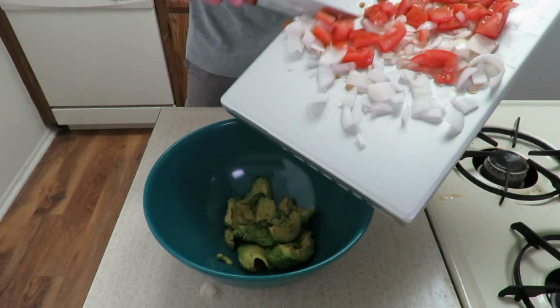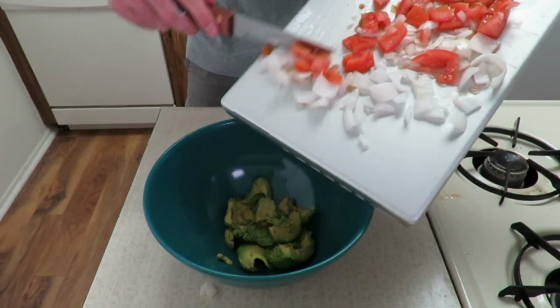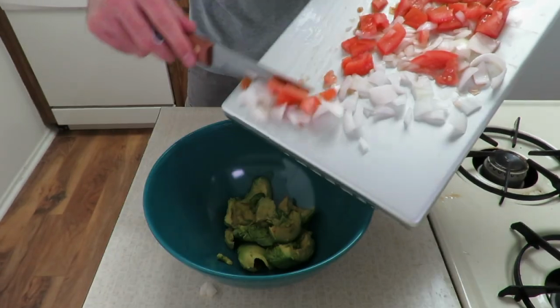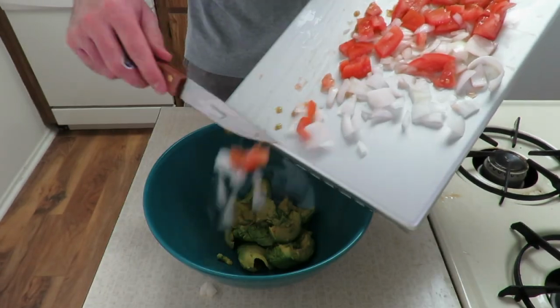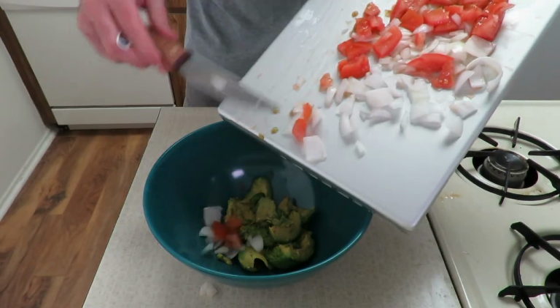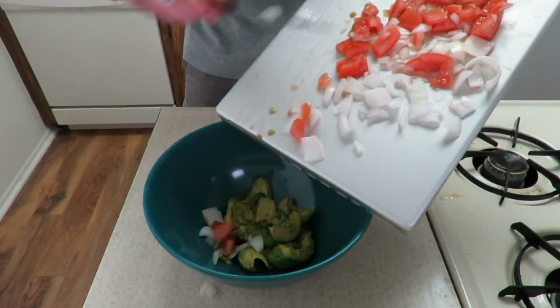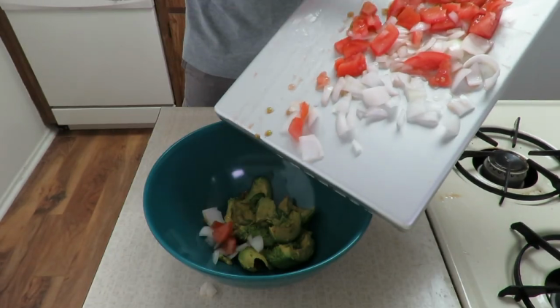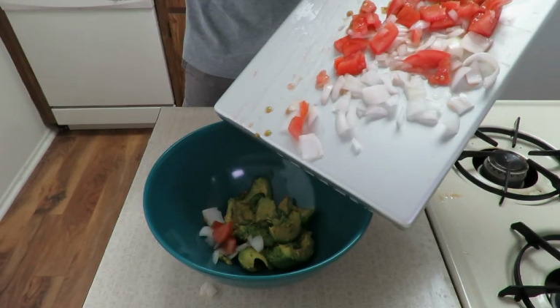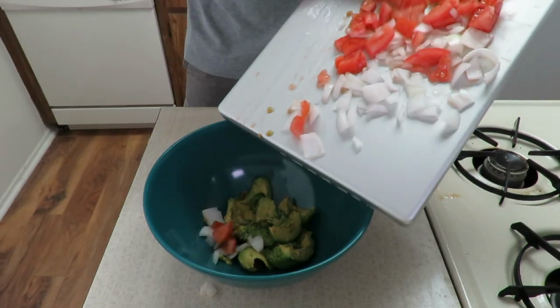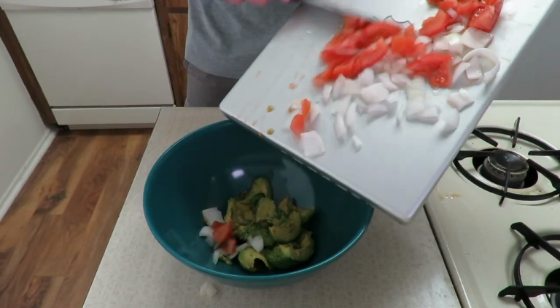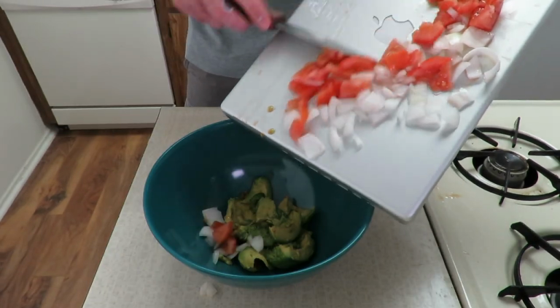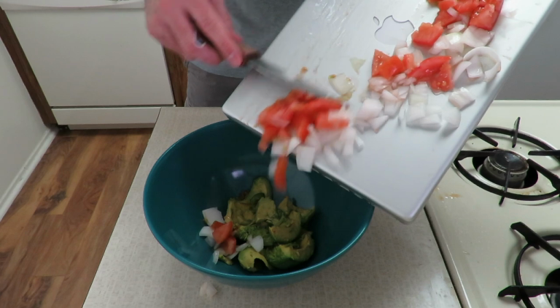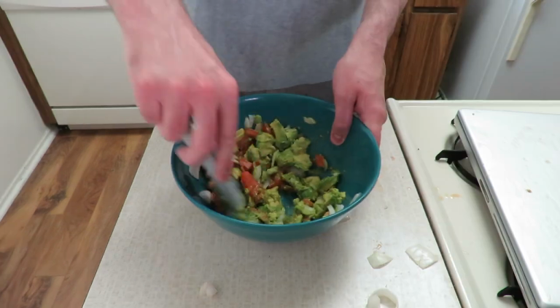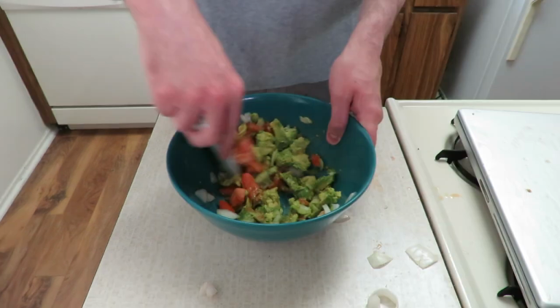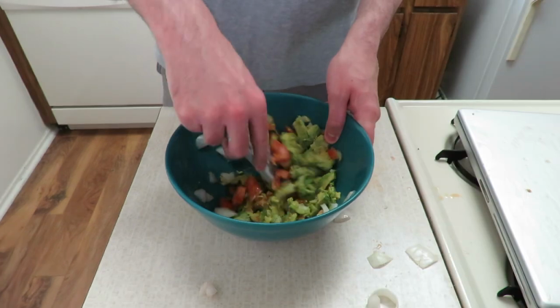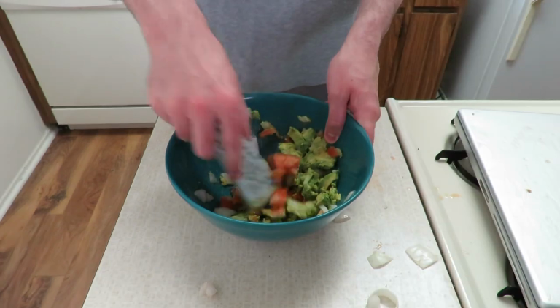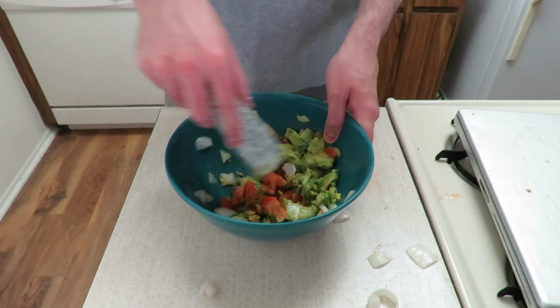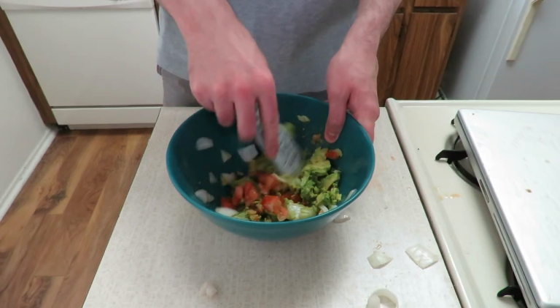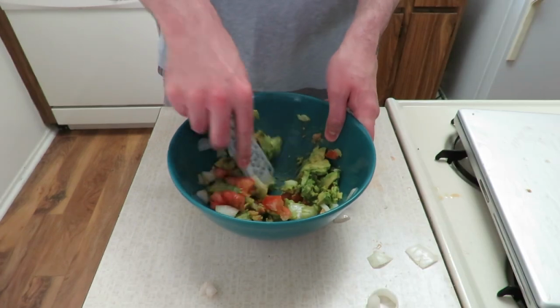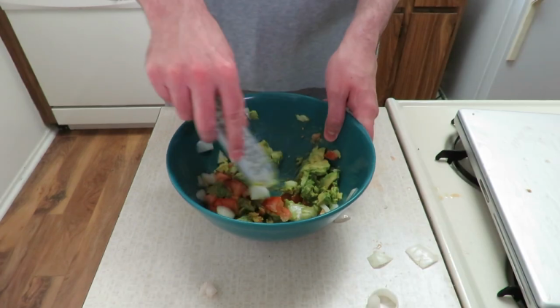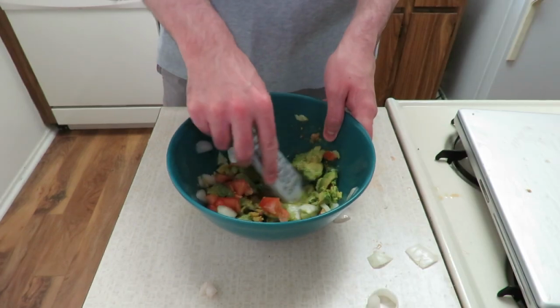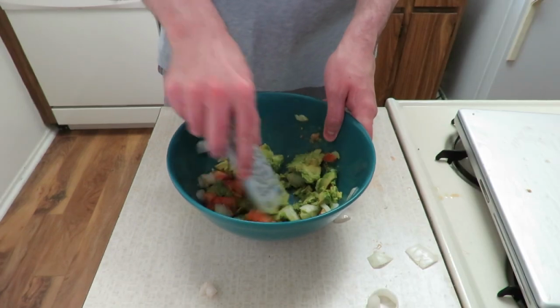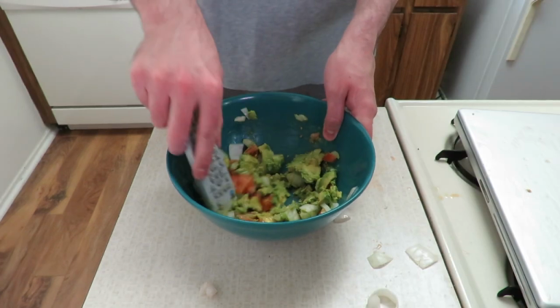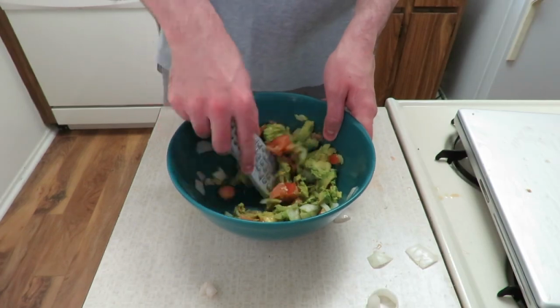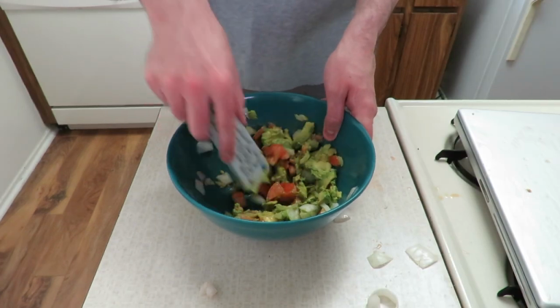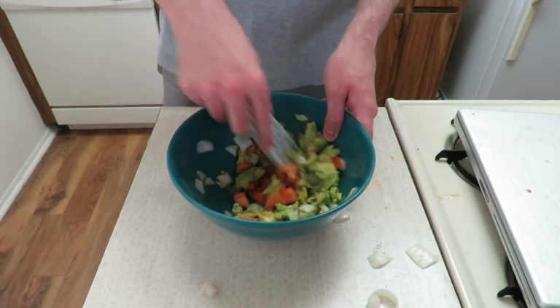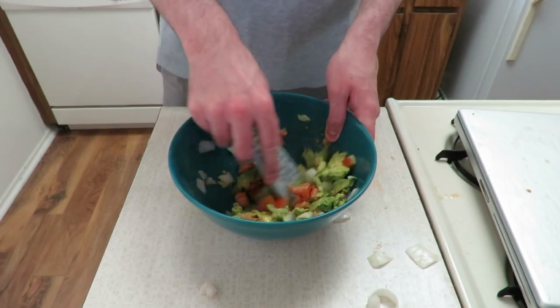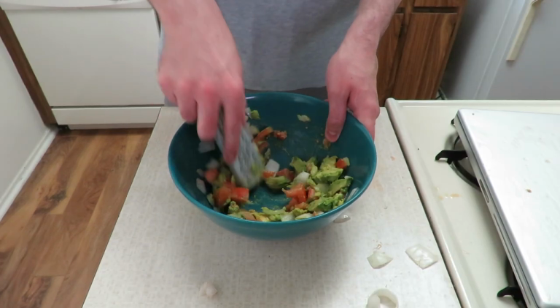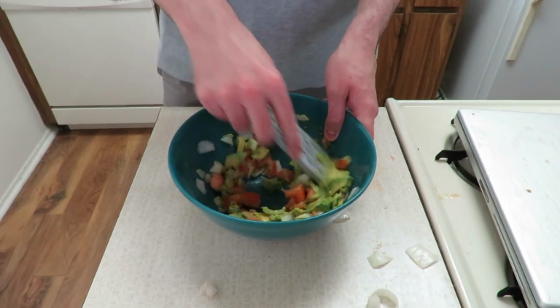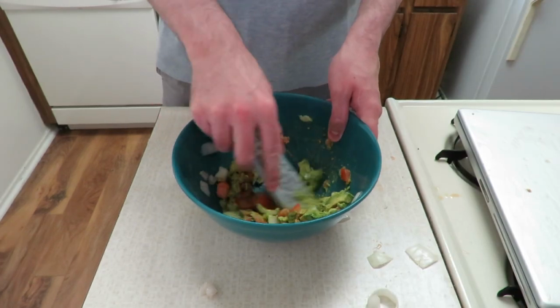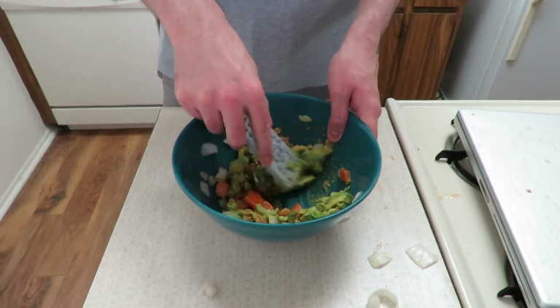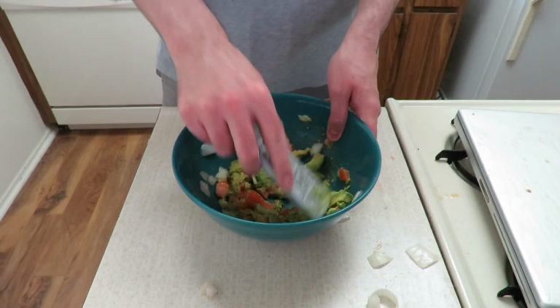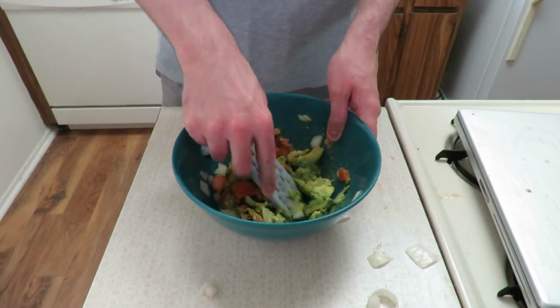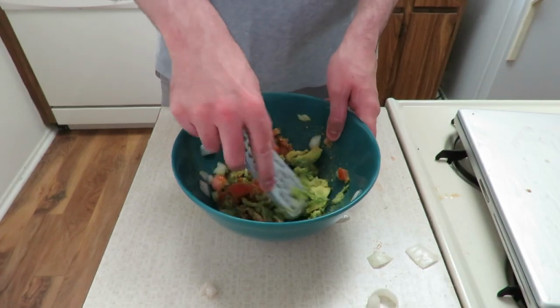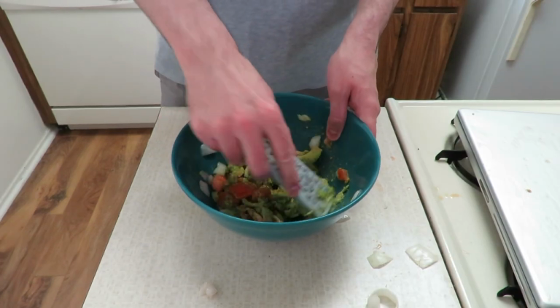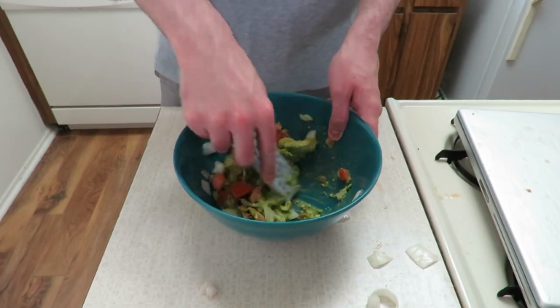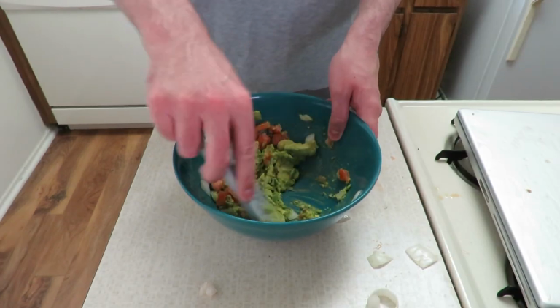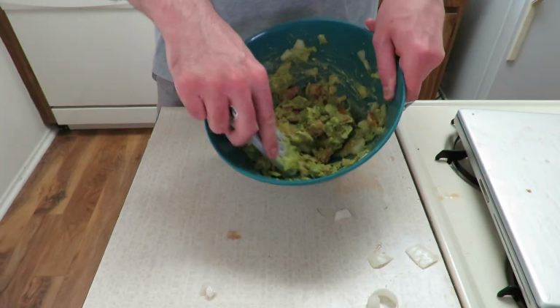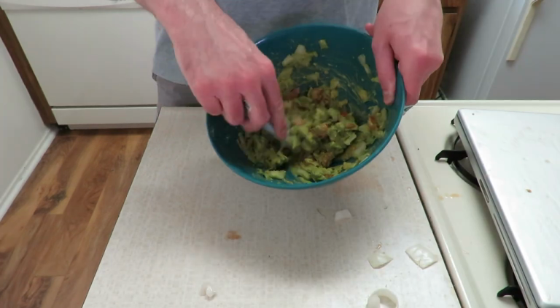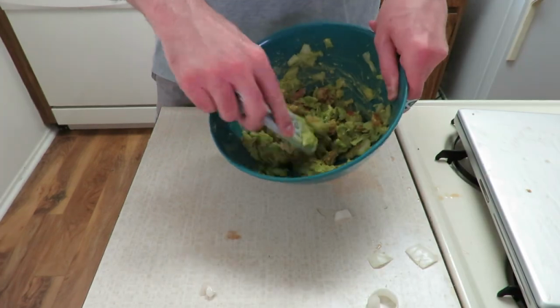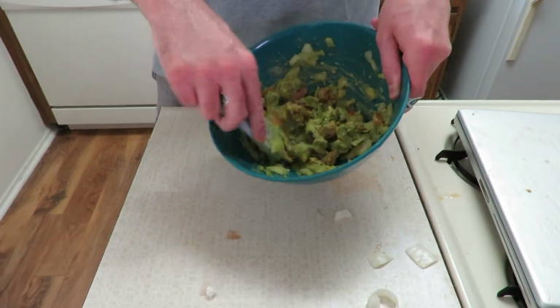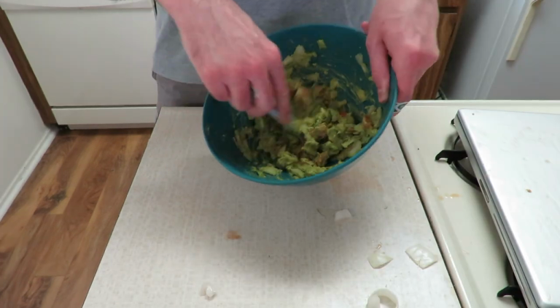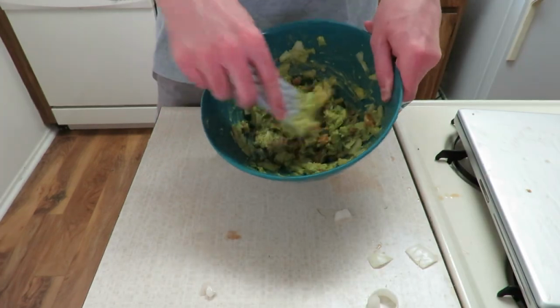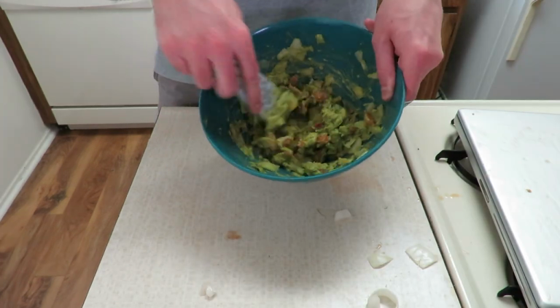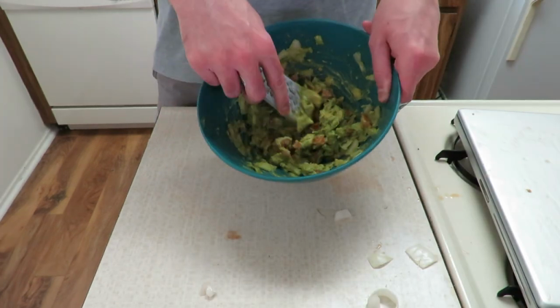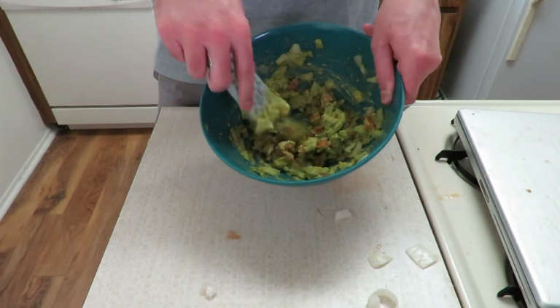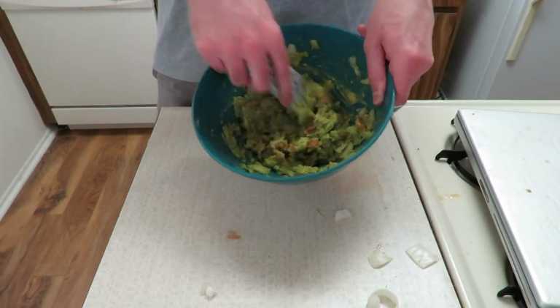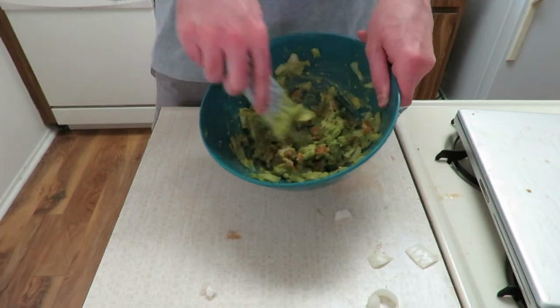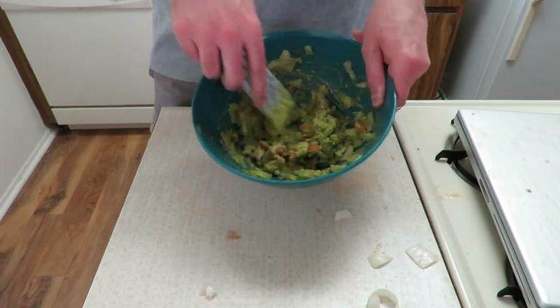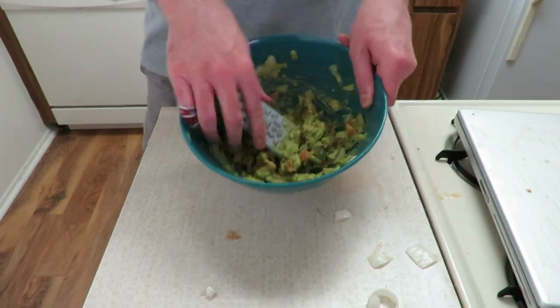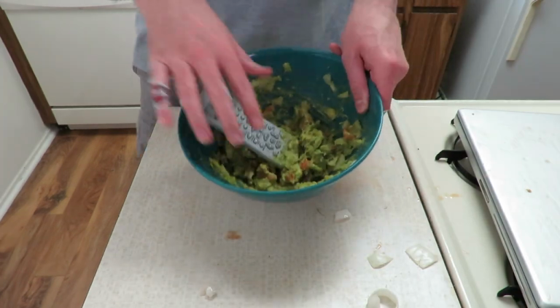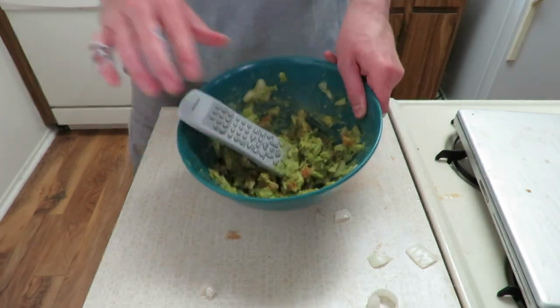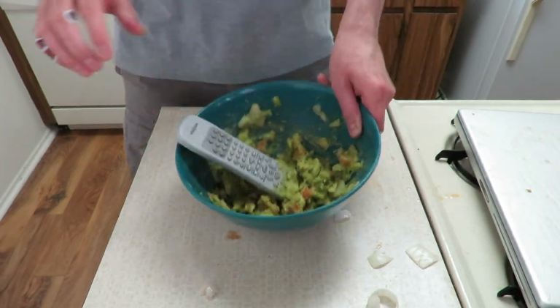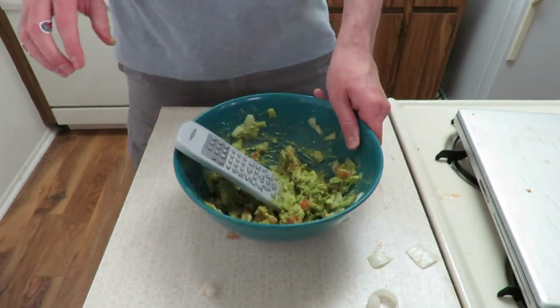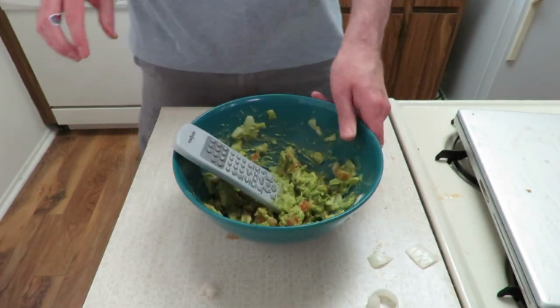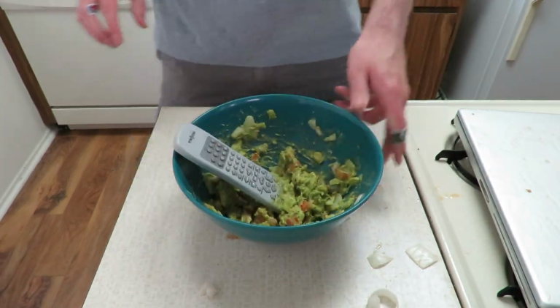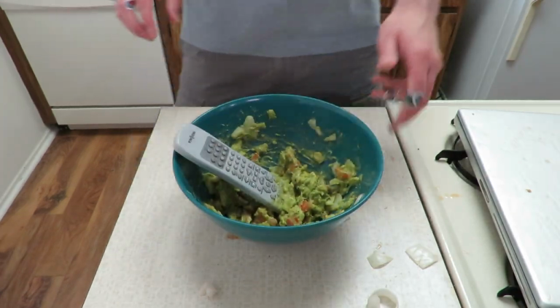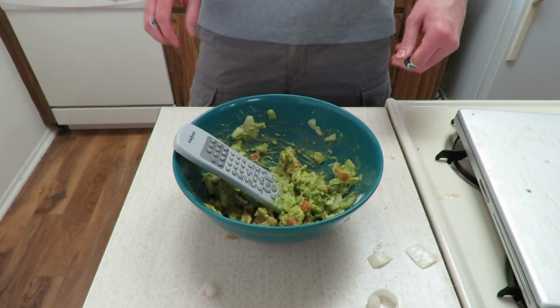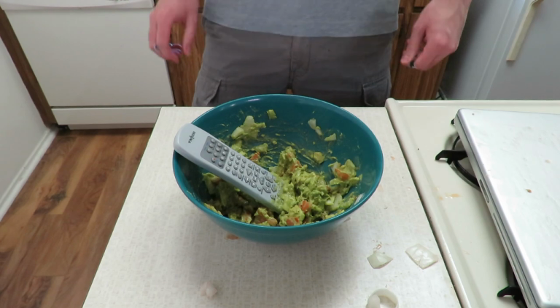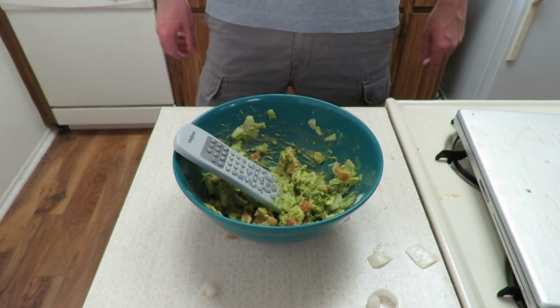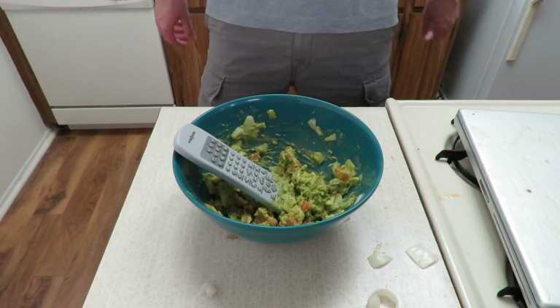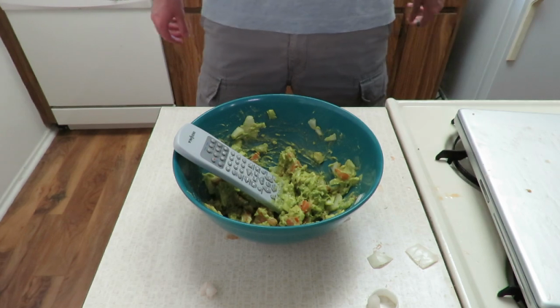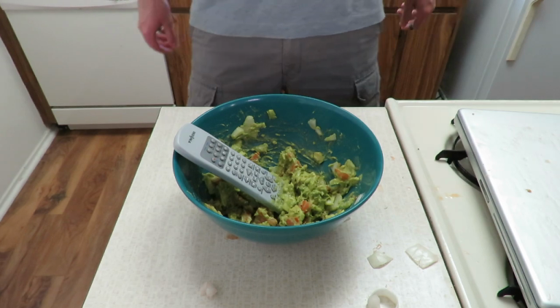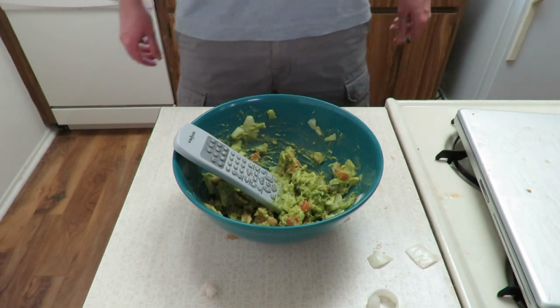Now mix it all together. I pawned my blender, so I'm doing it by hand. This is tedious. It's still kind of lumpy, but whatever, it's fine.